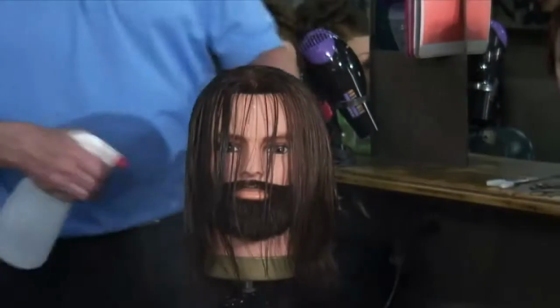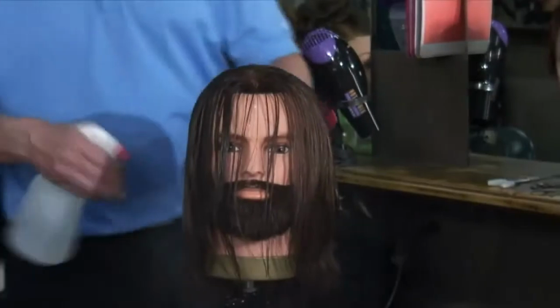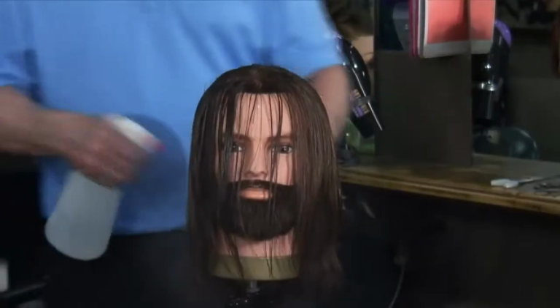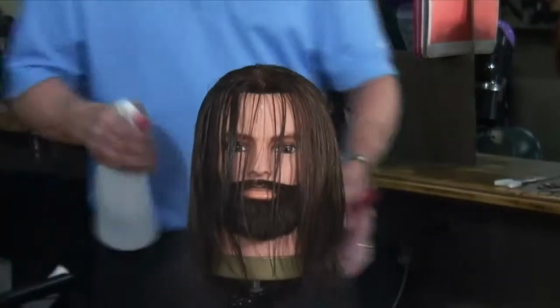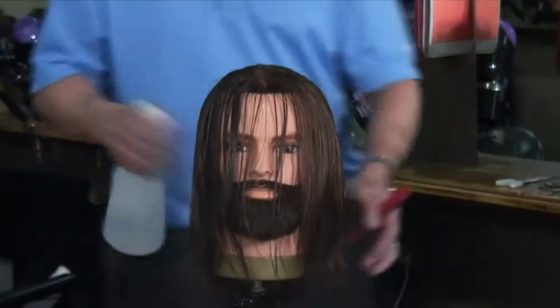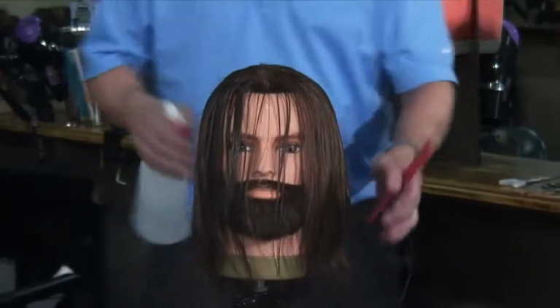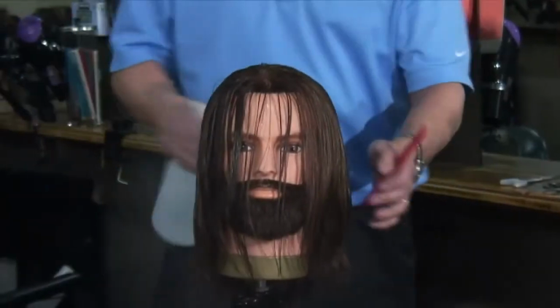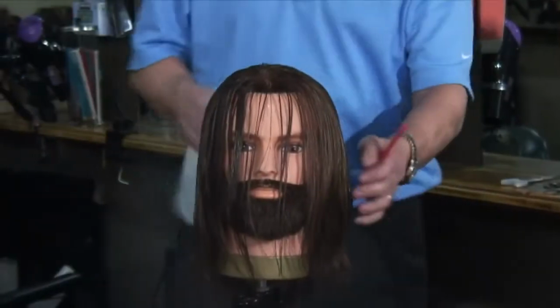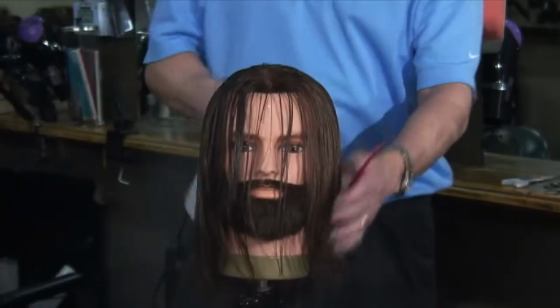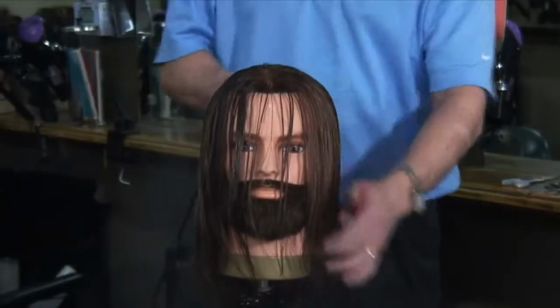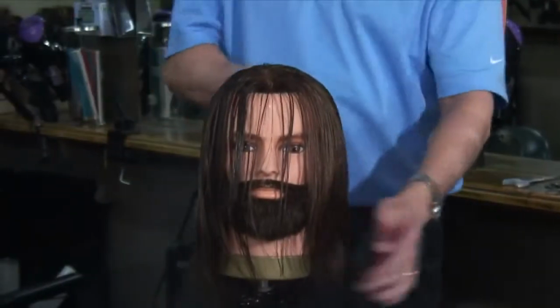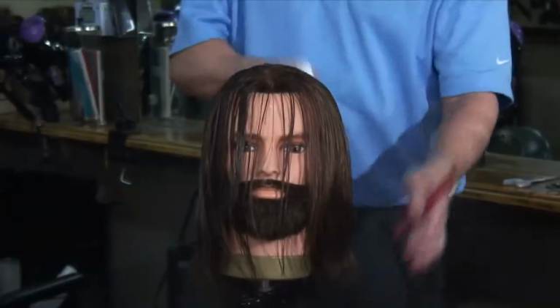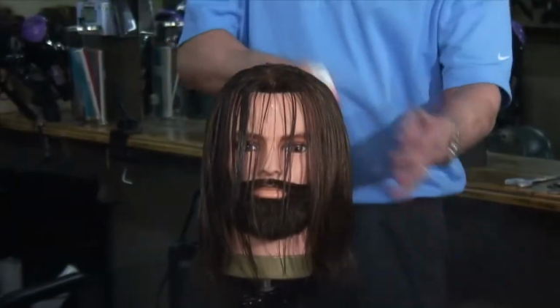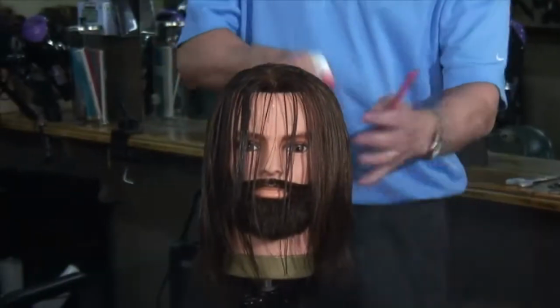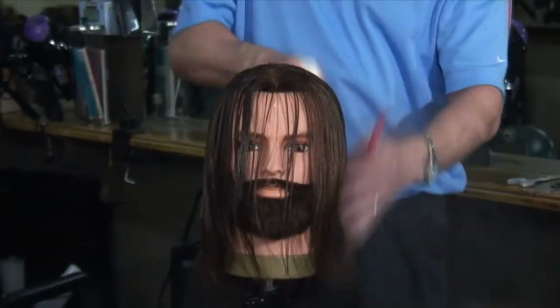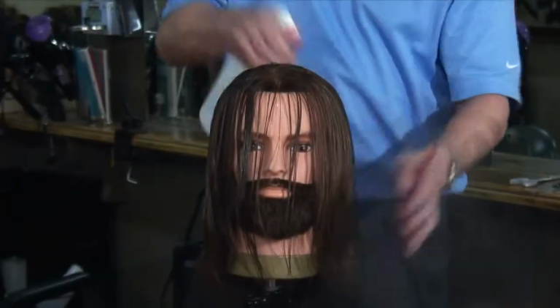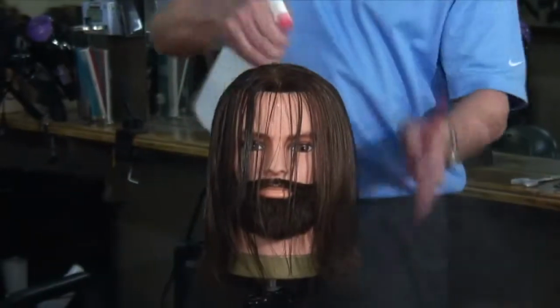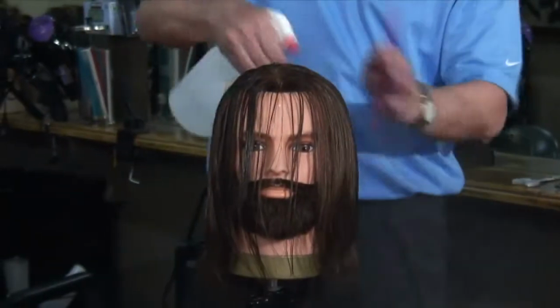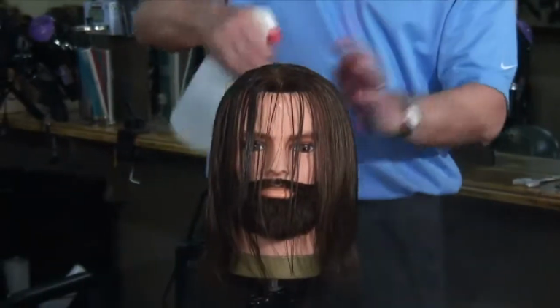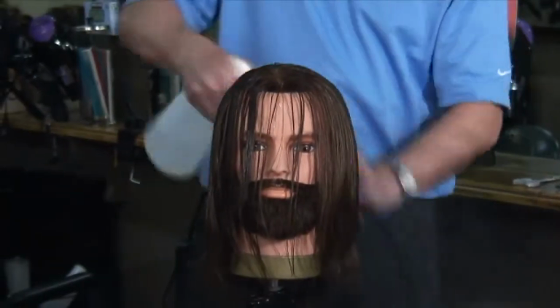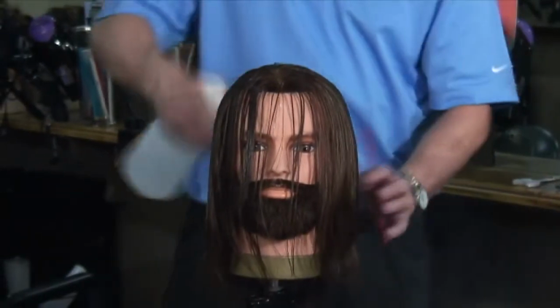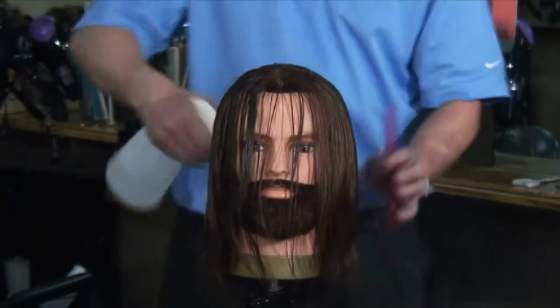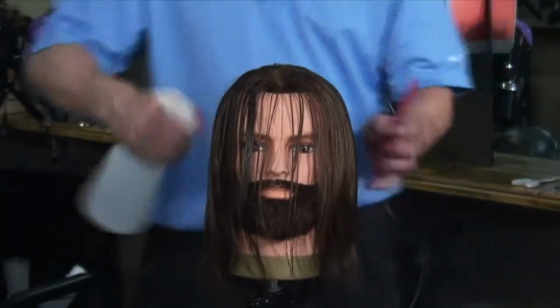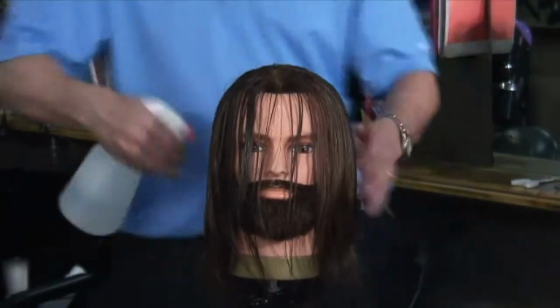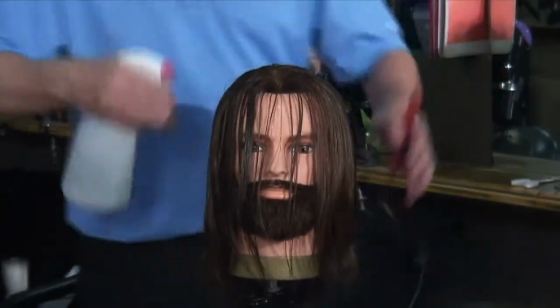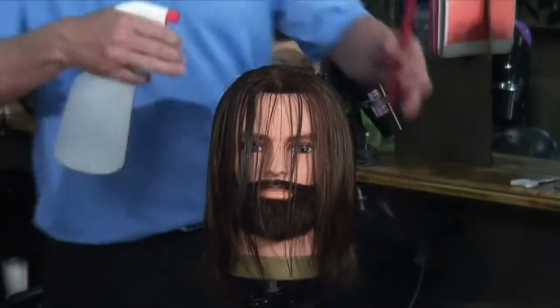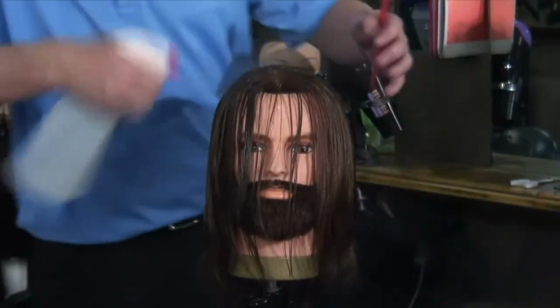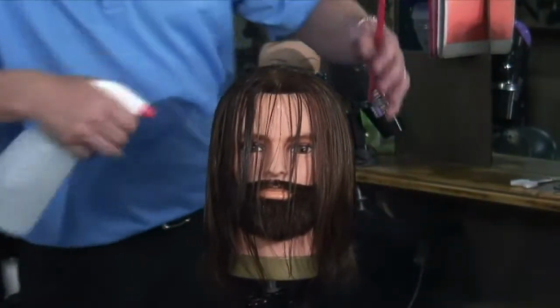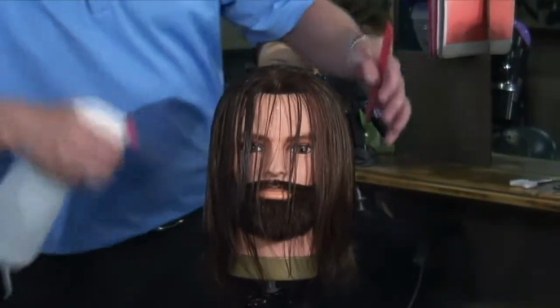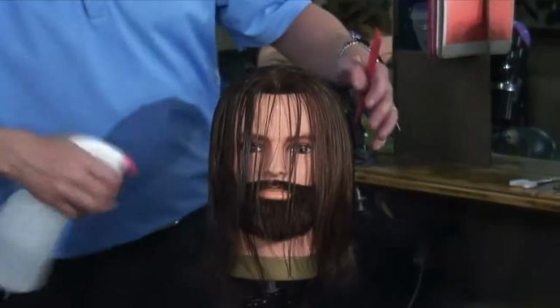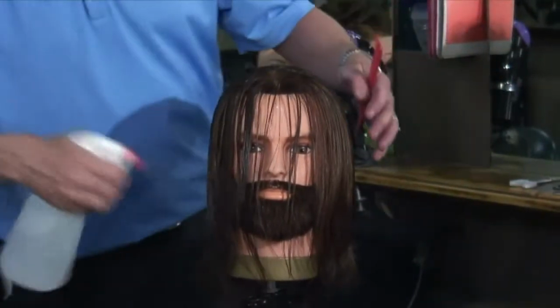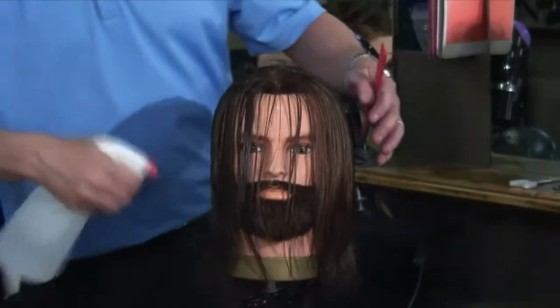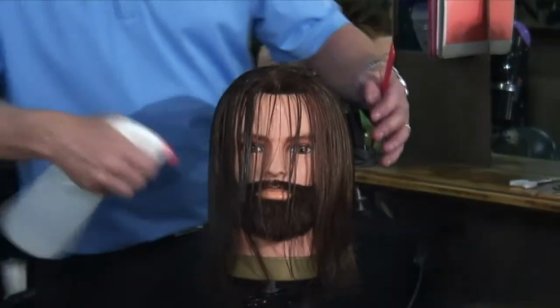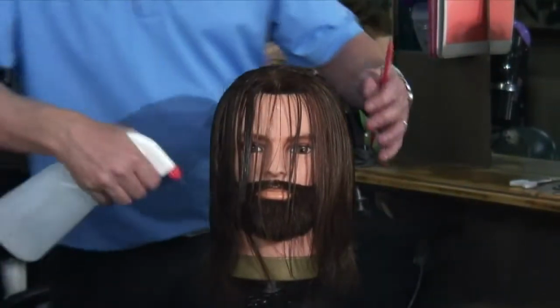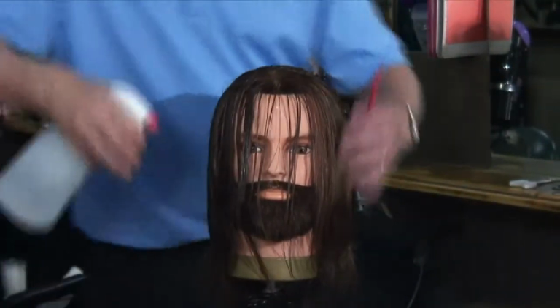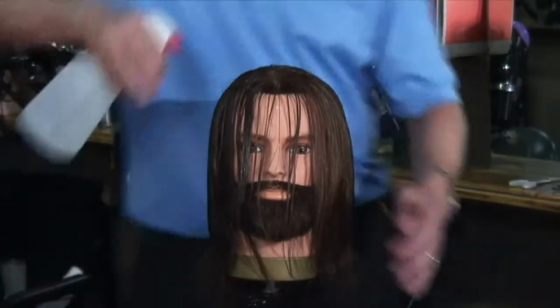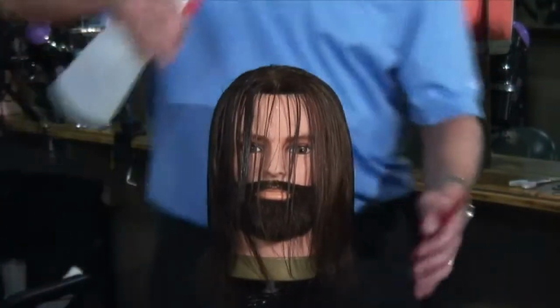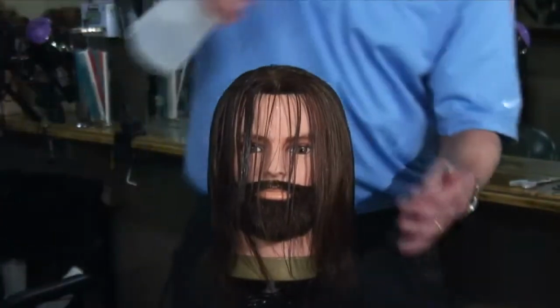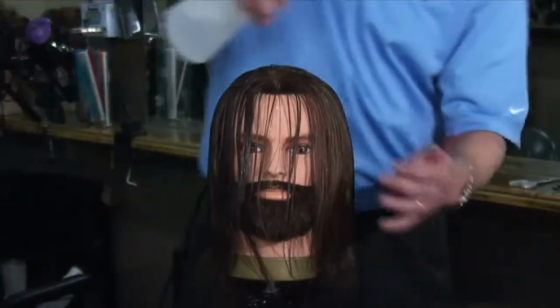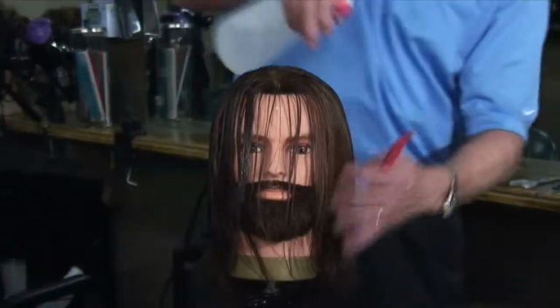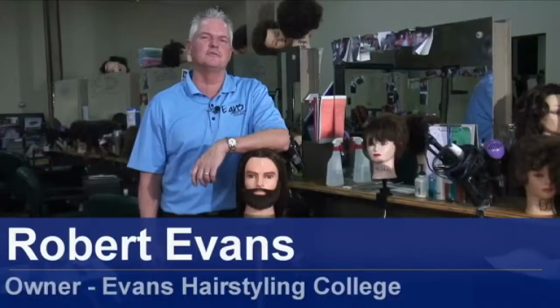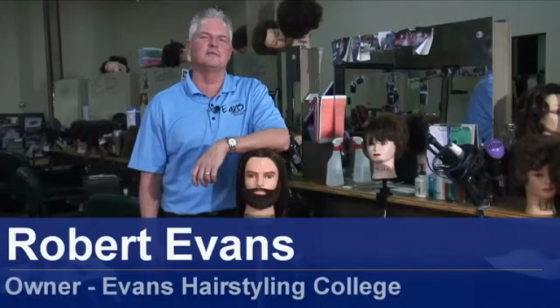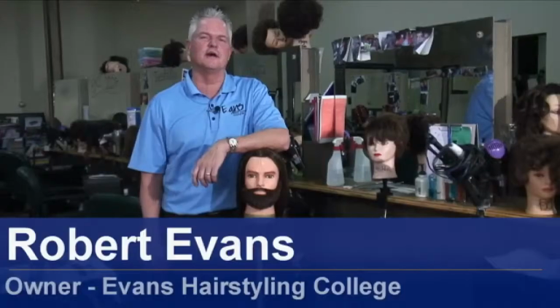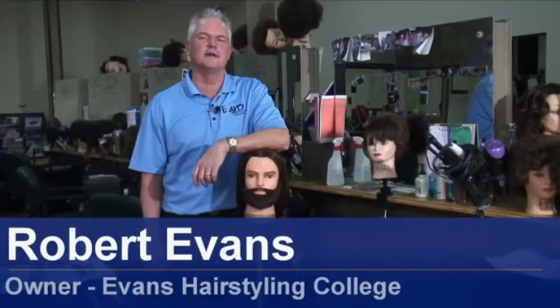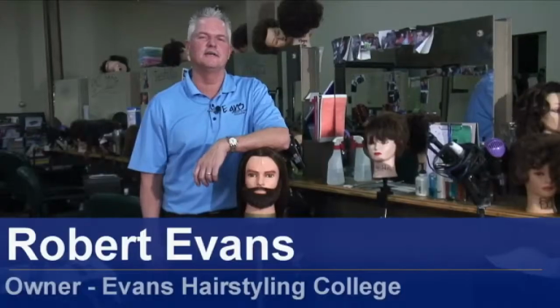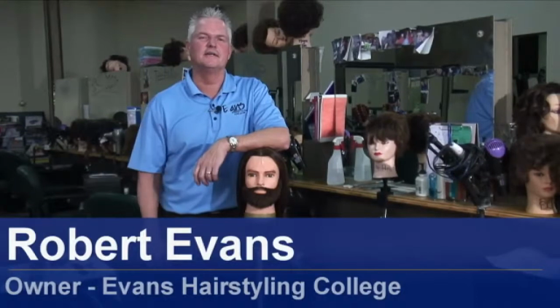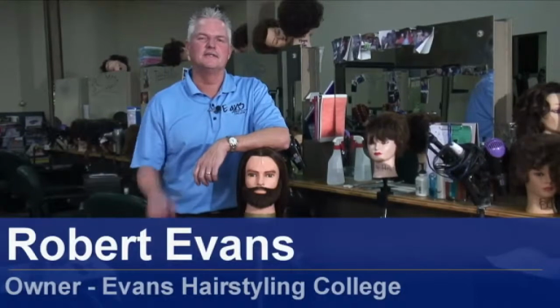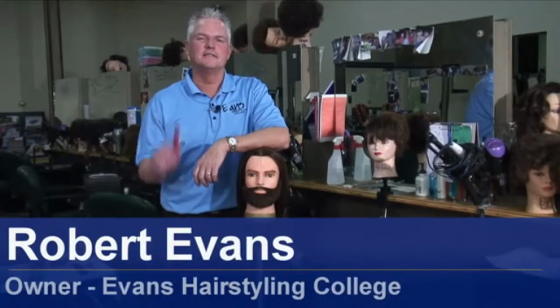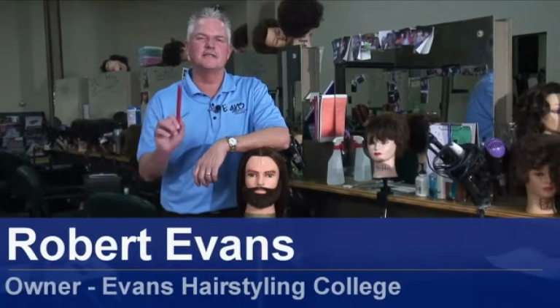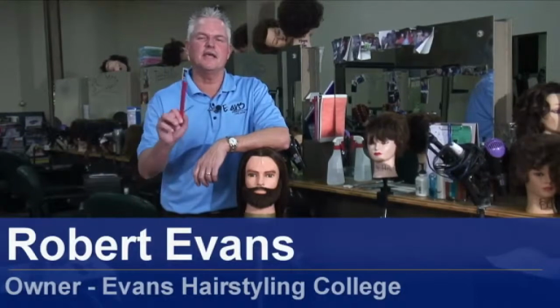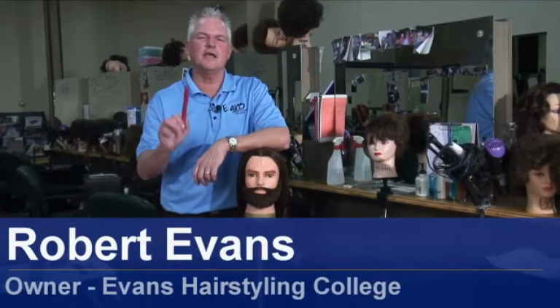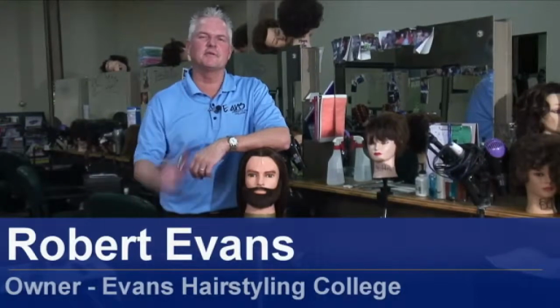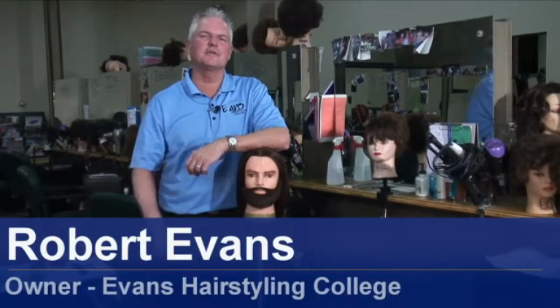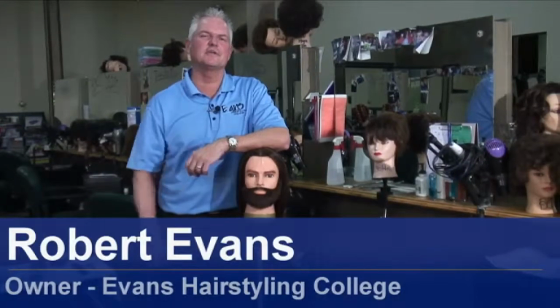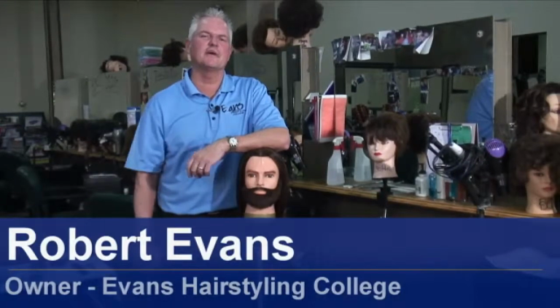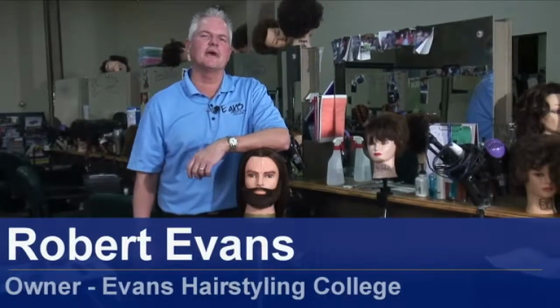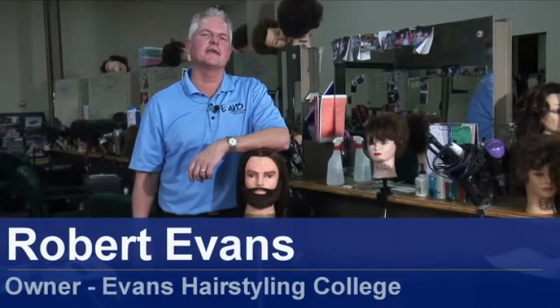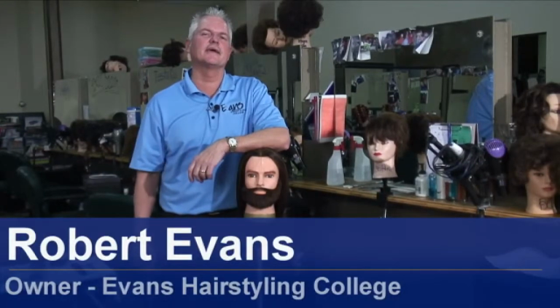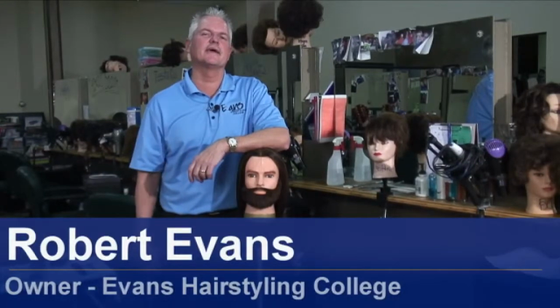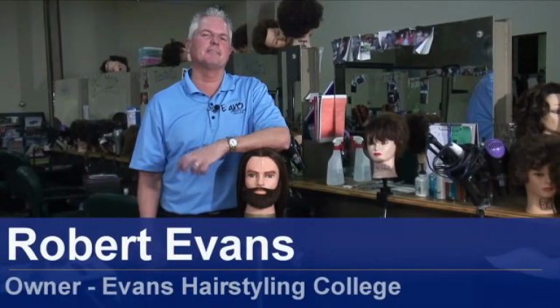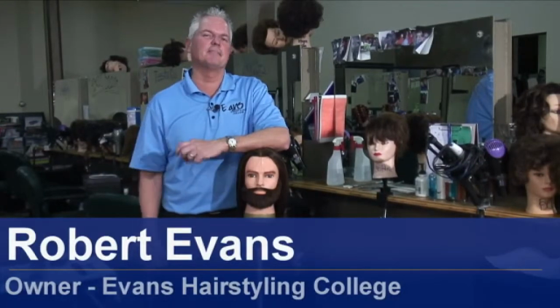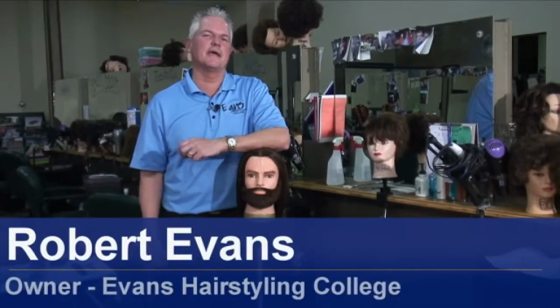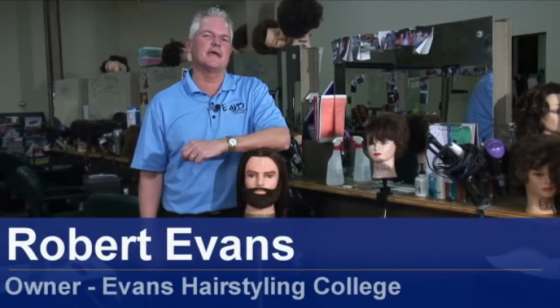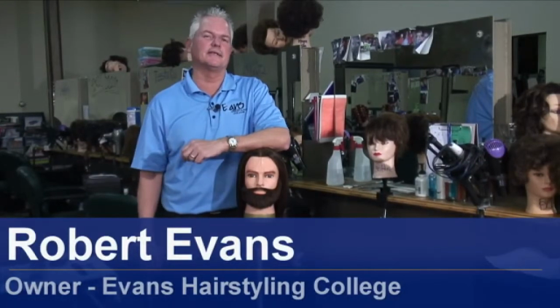Hi, I'm Robert Evans, owner and instructor at Evans Hairstyling College in St. George, Utah. Today I'm going to show you how to cut bangs.